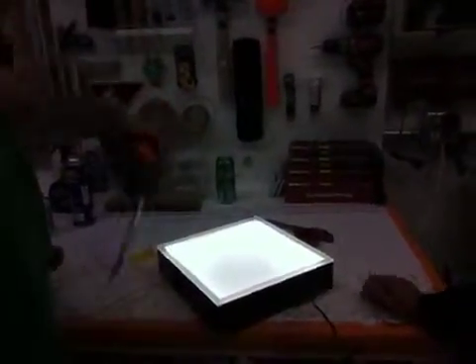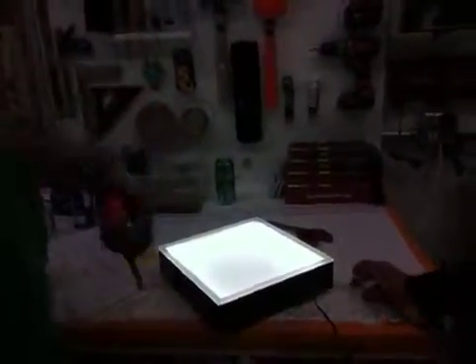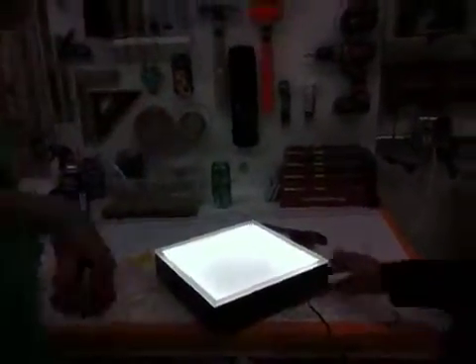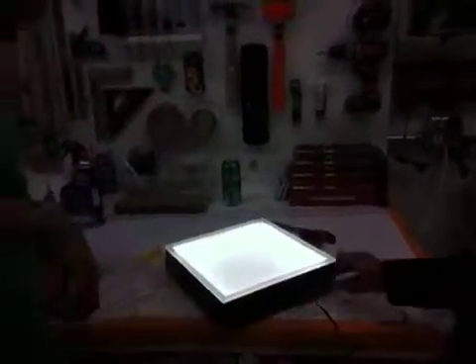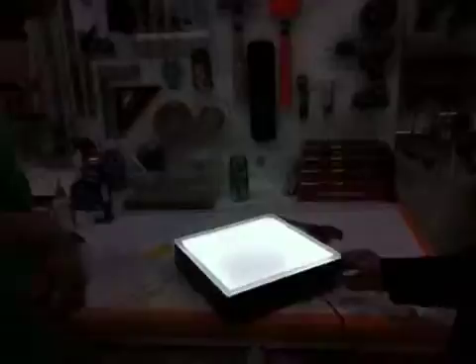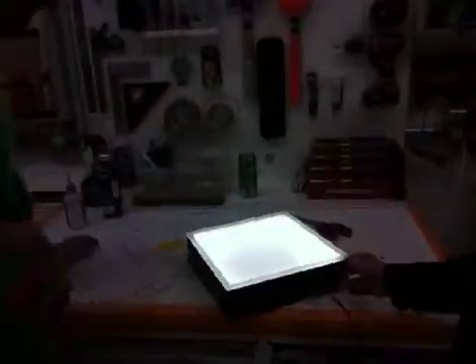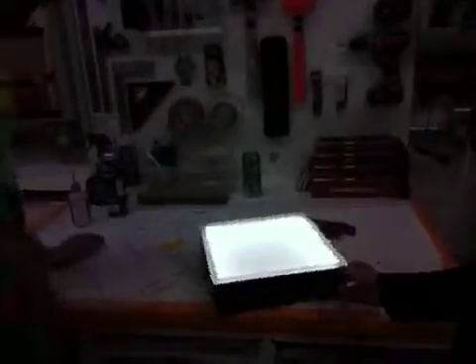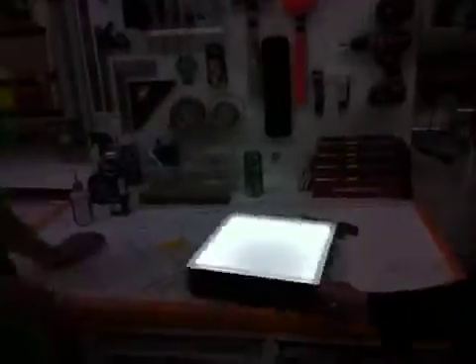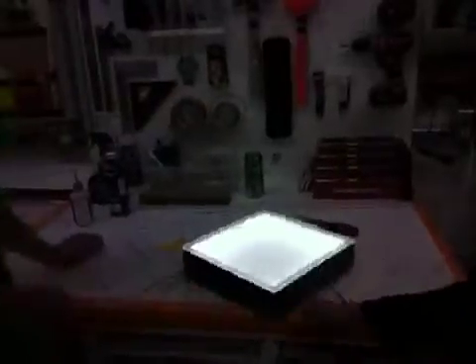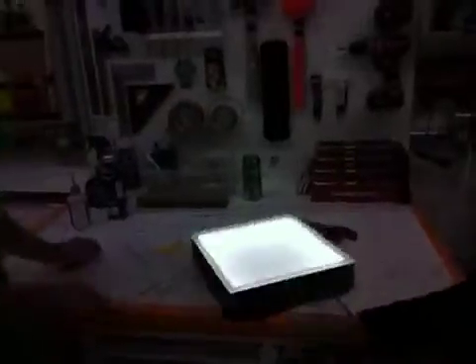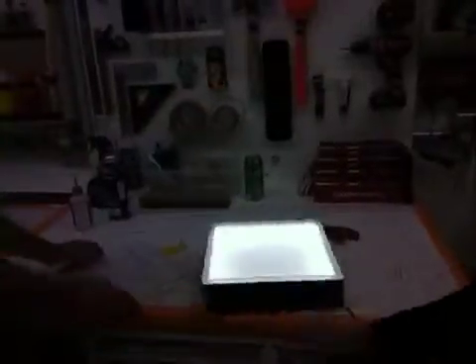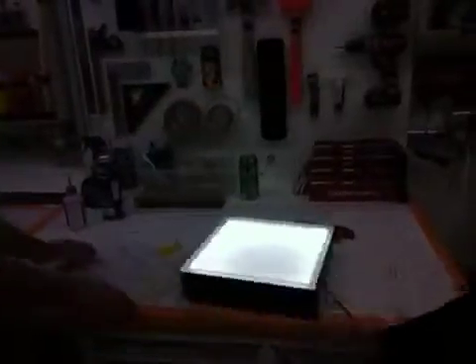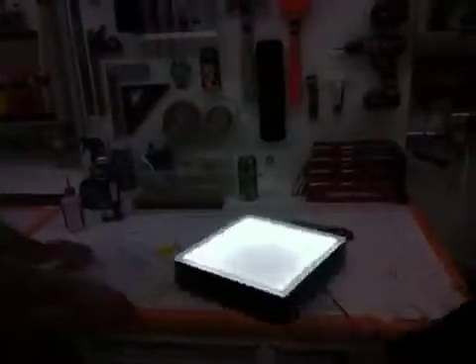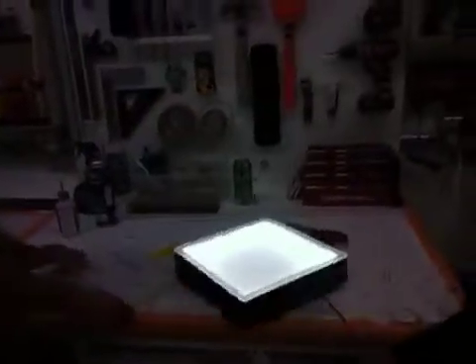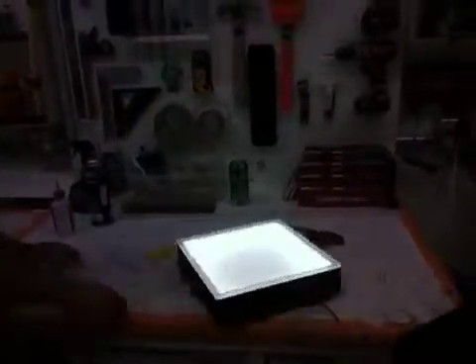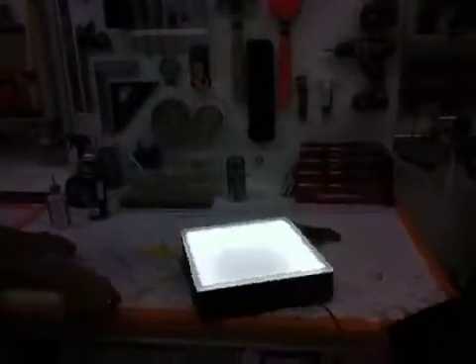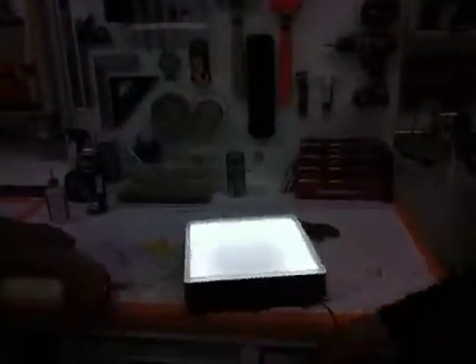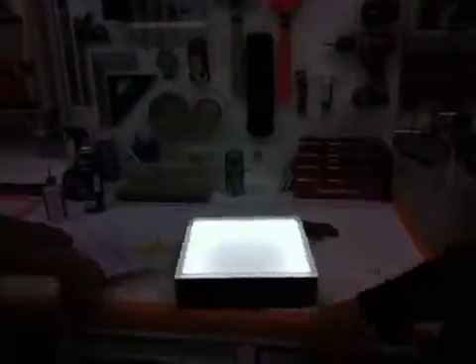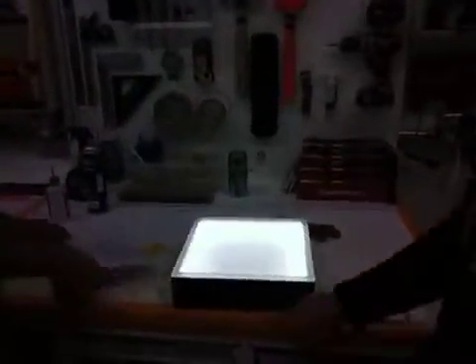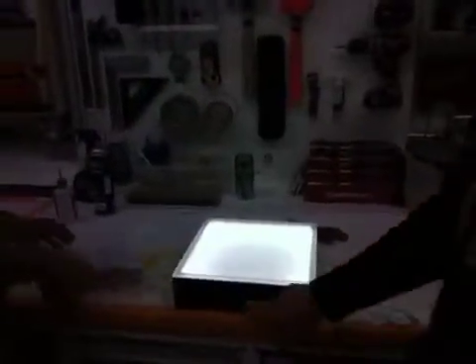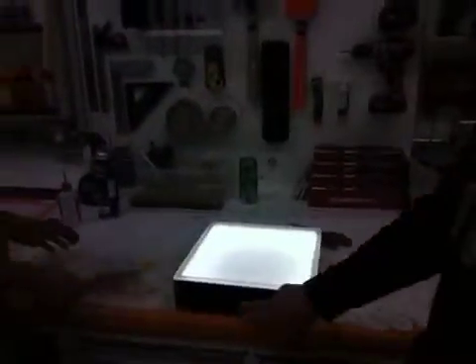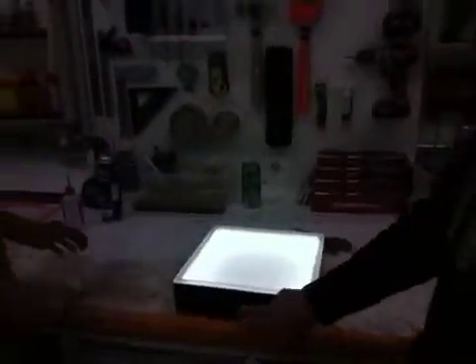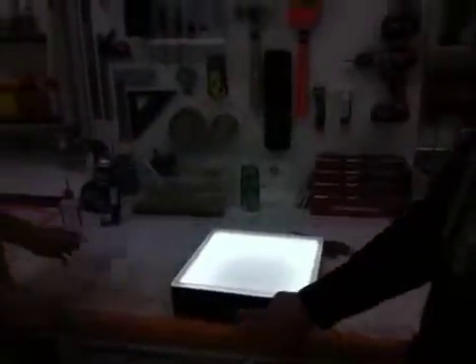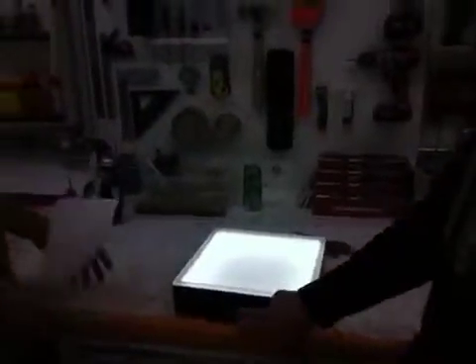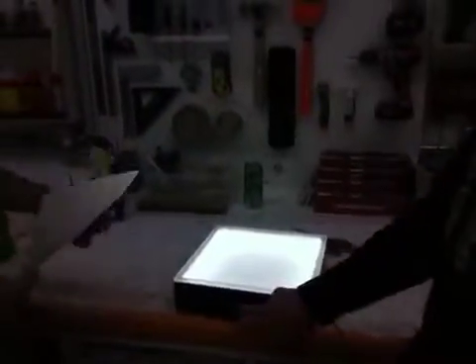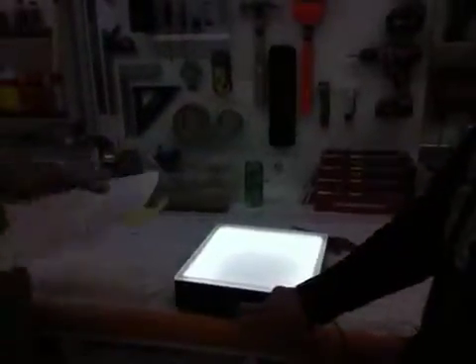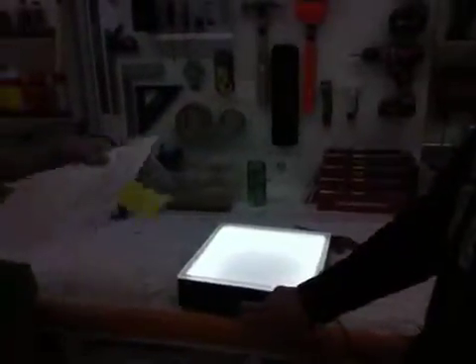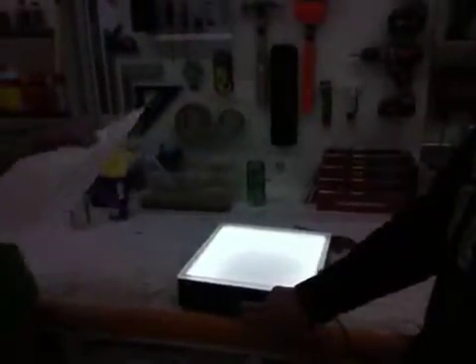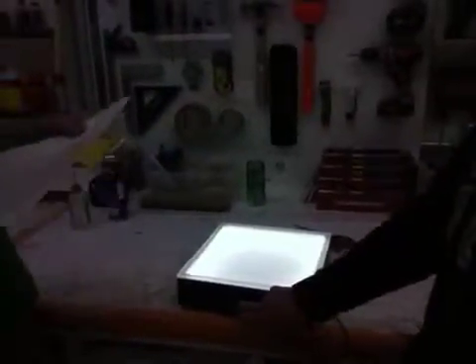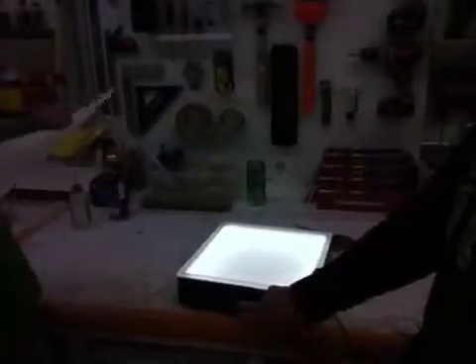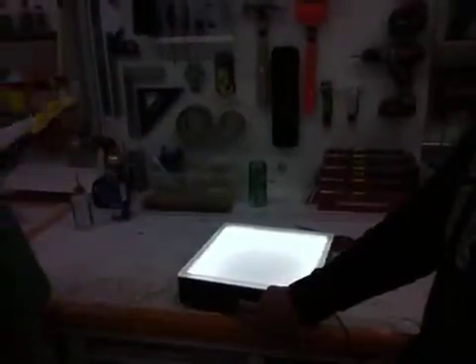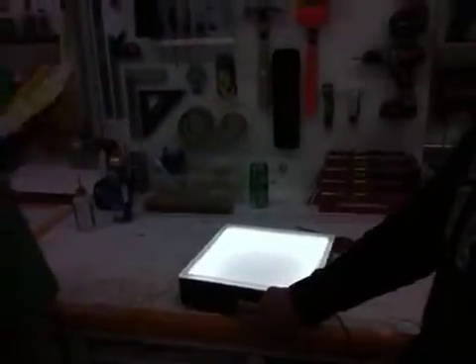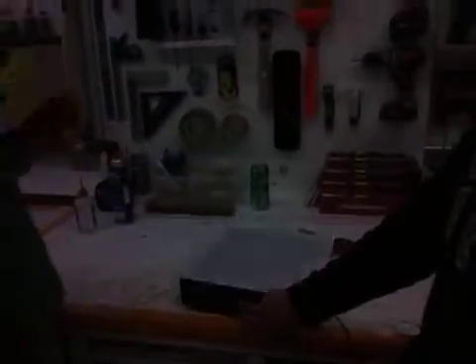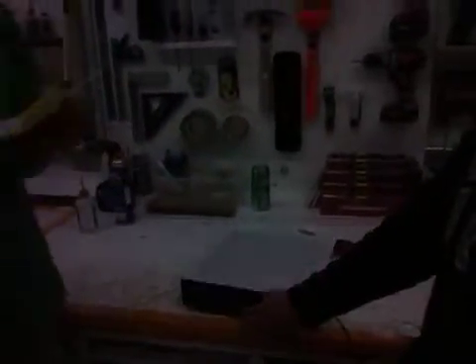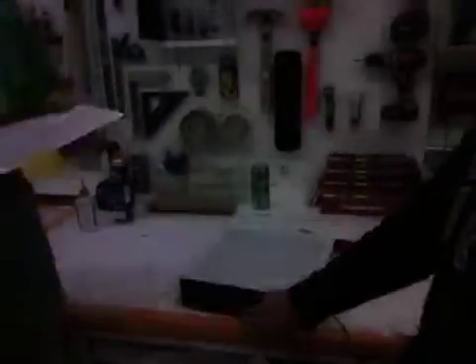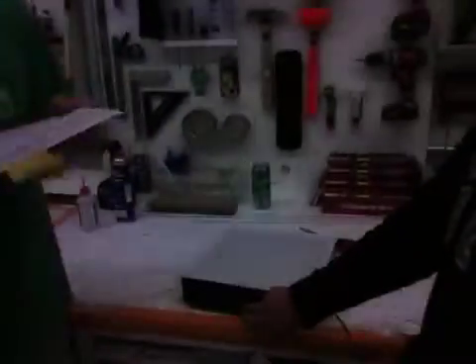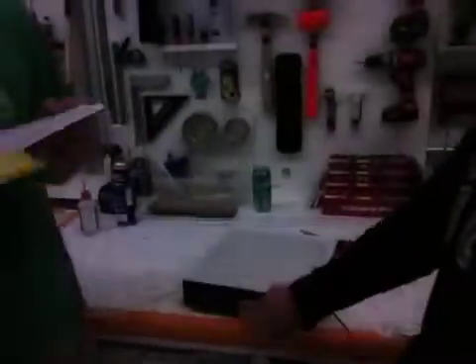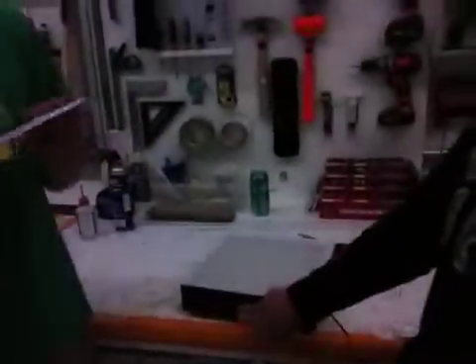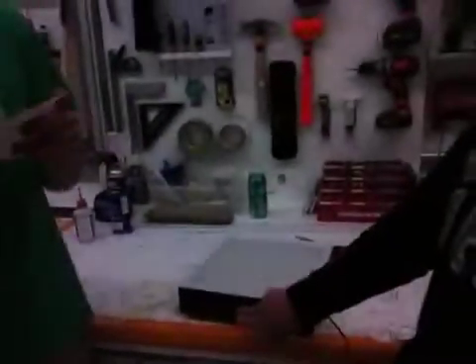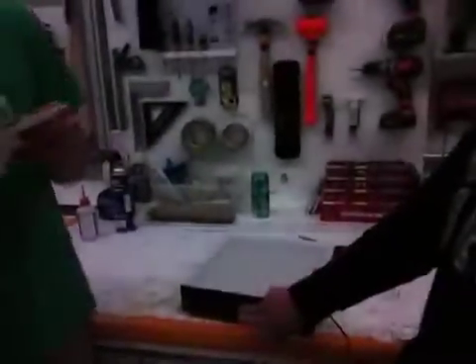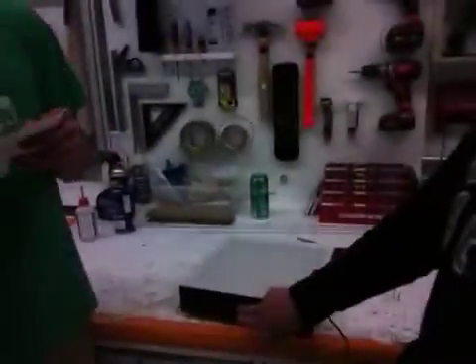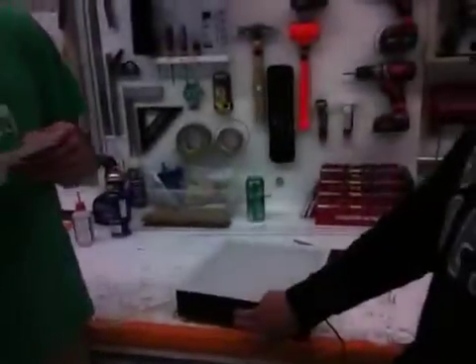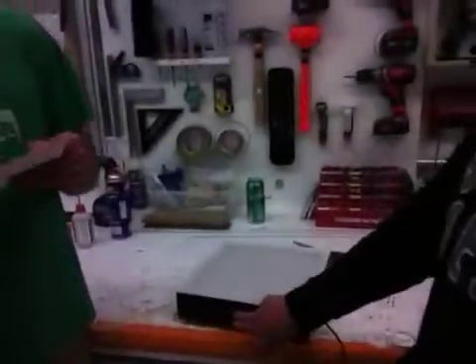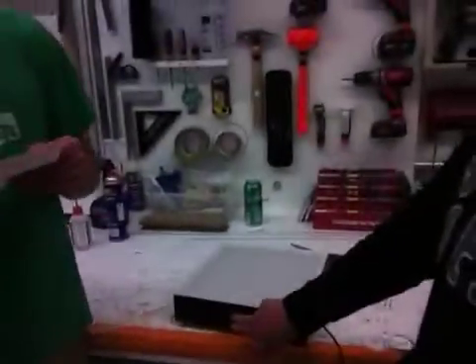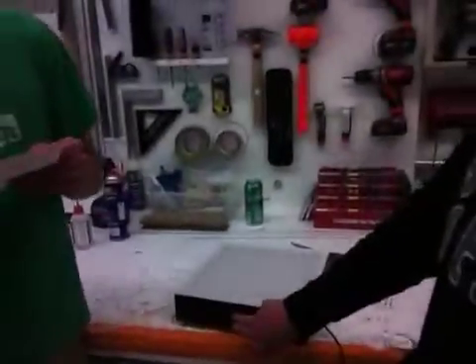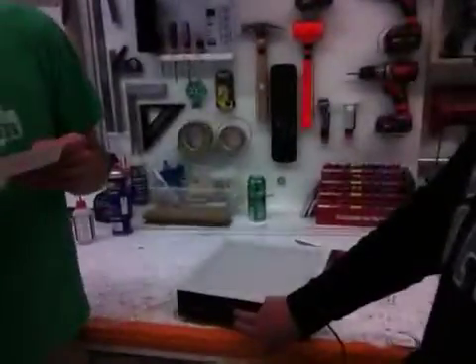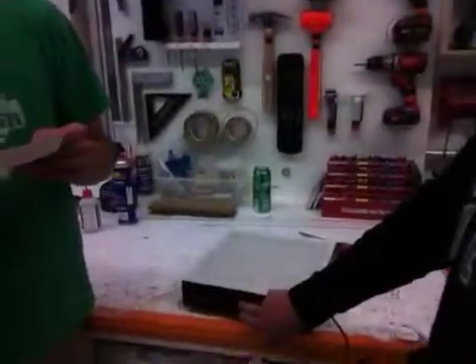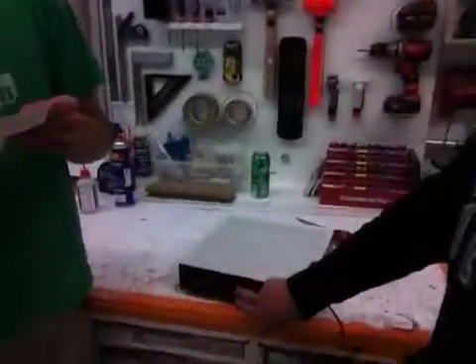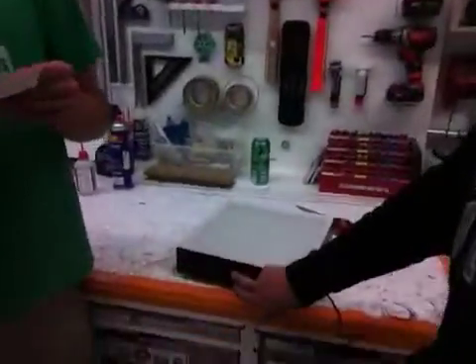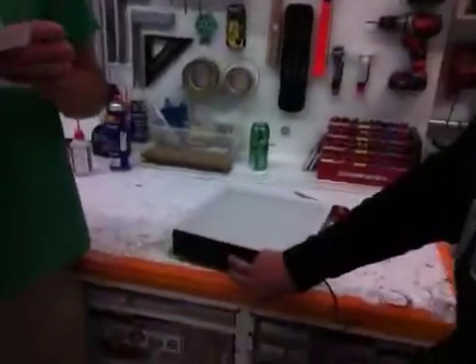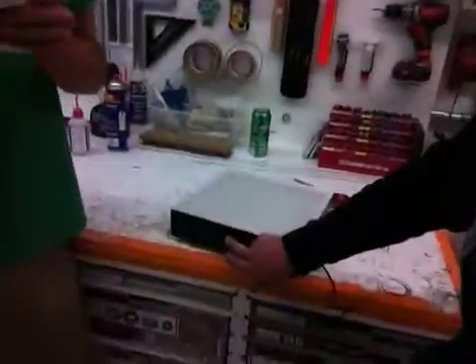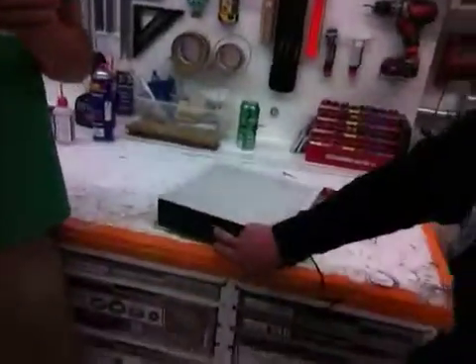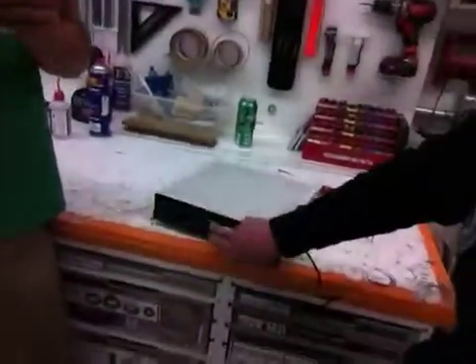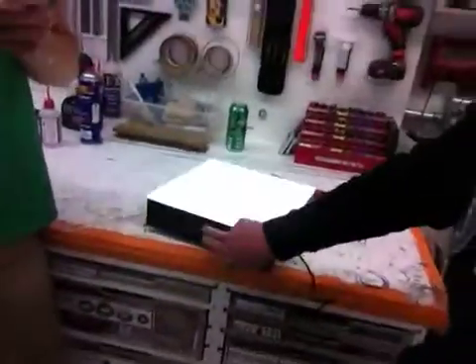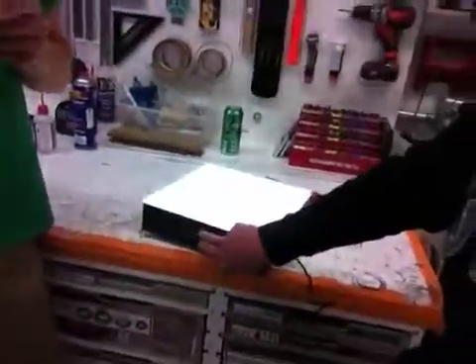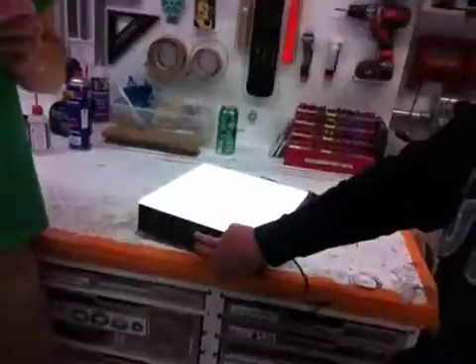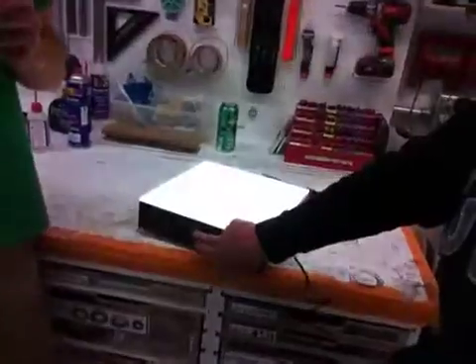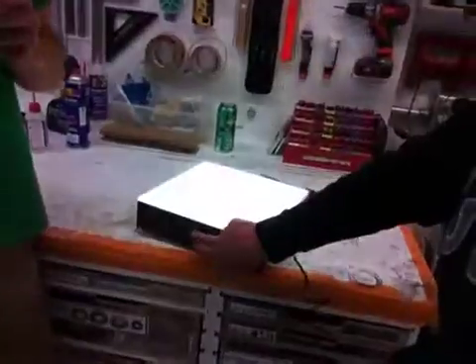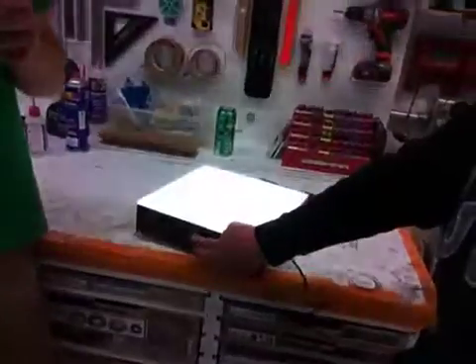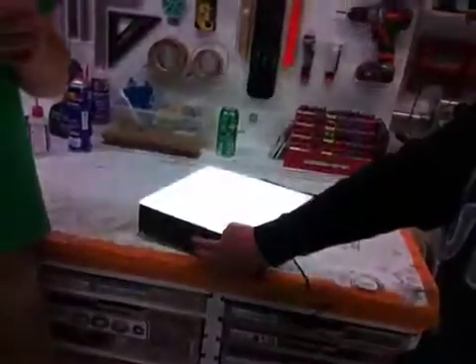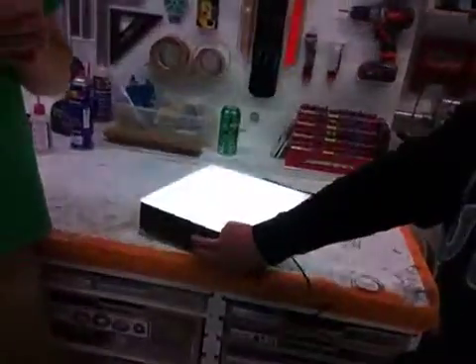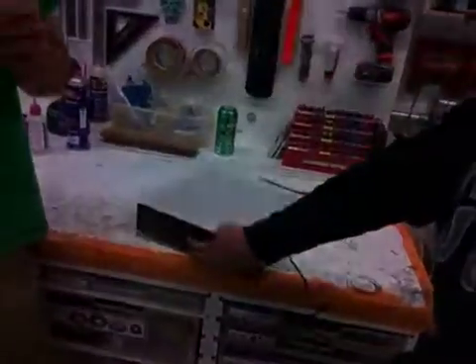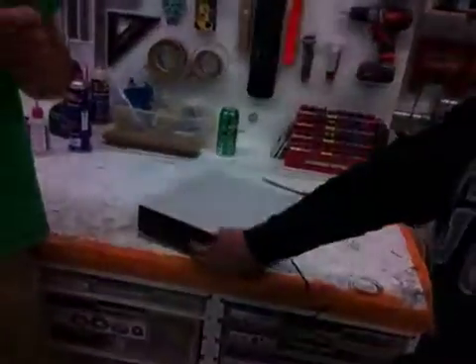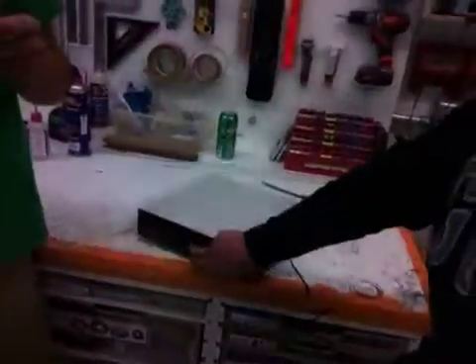The whole thing spins. It's got cool ambient lighting, and it's got an on-off switch on one of the sides.